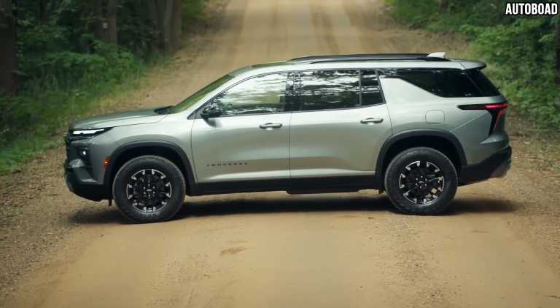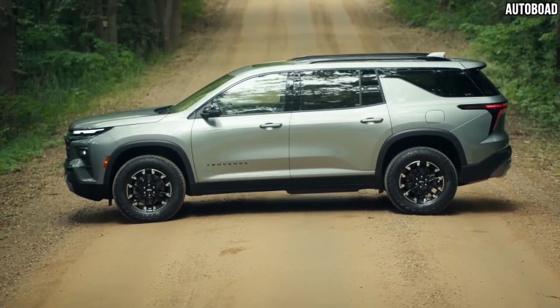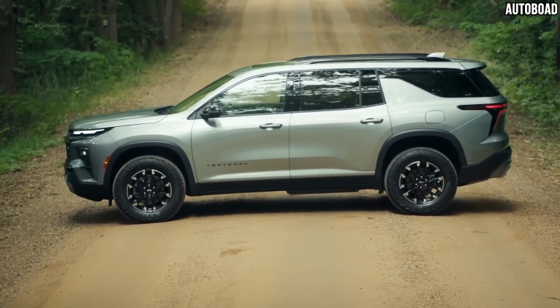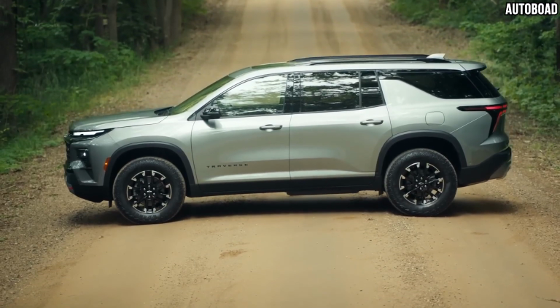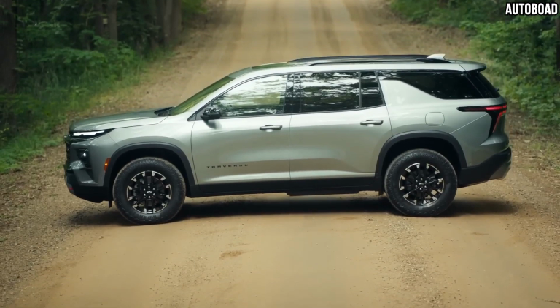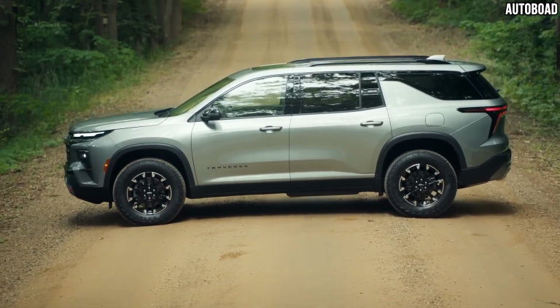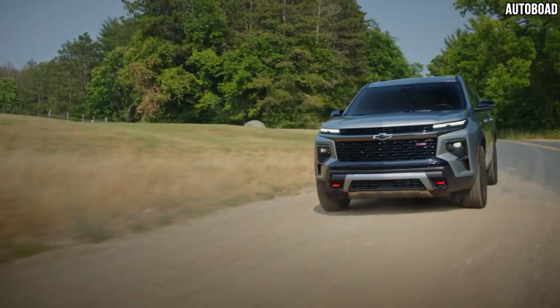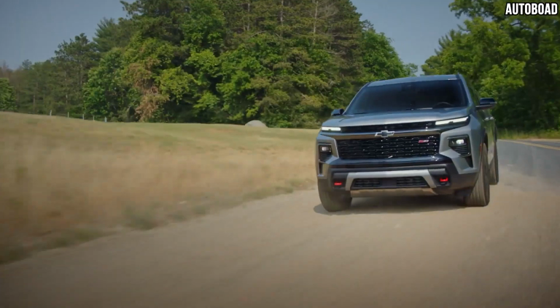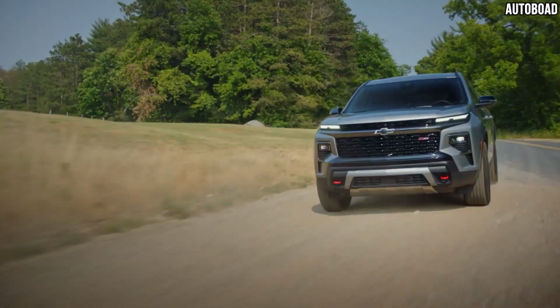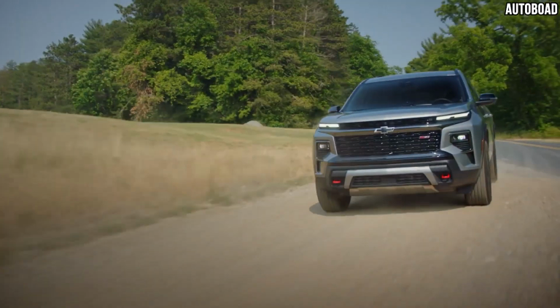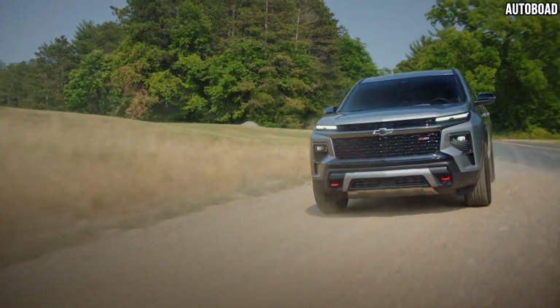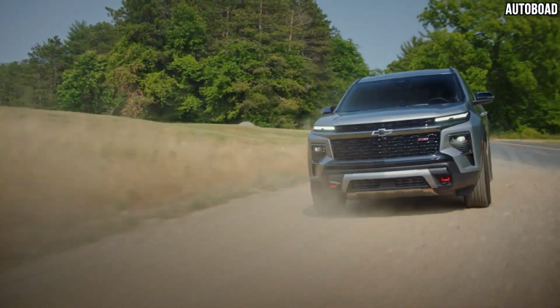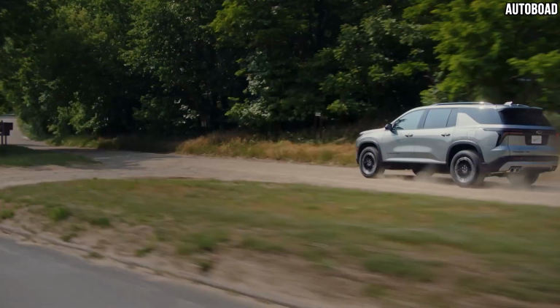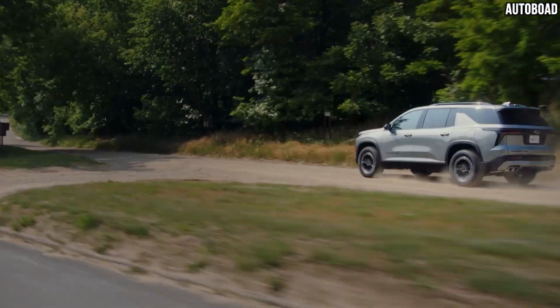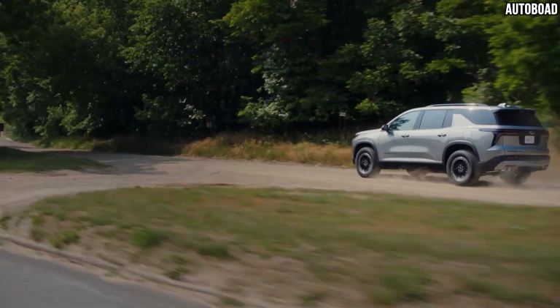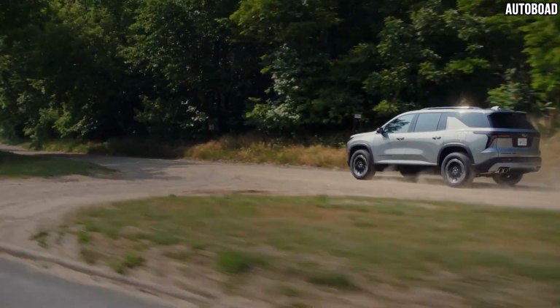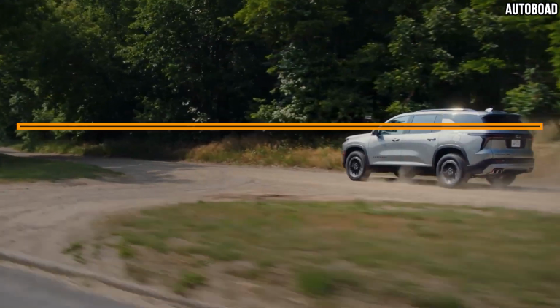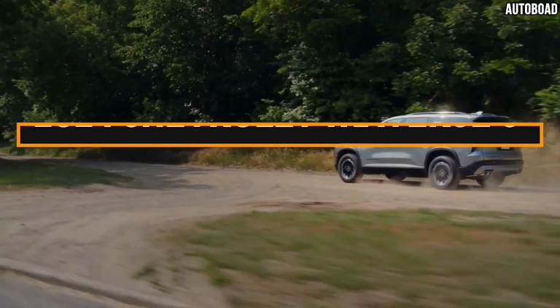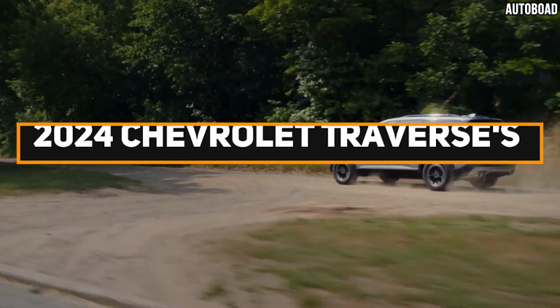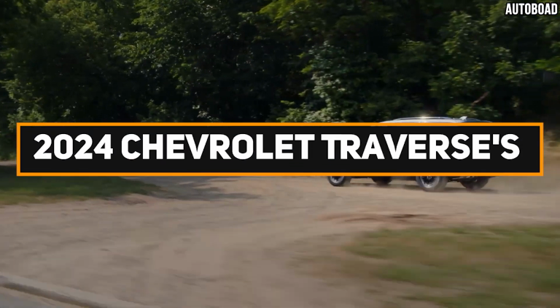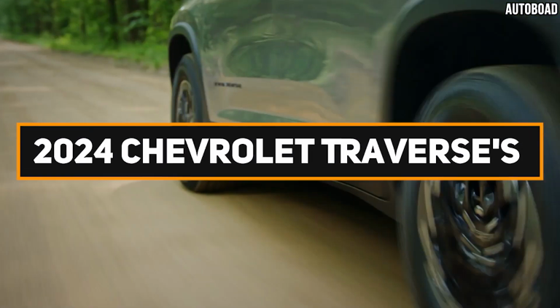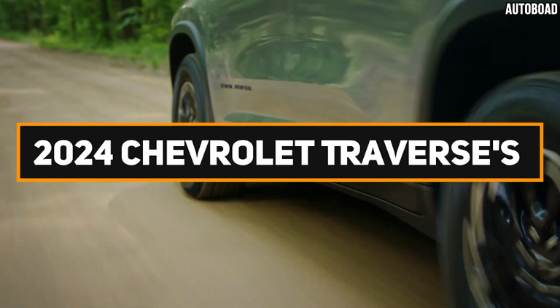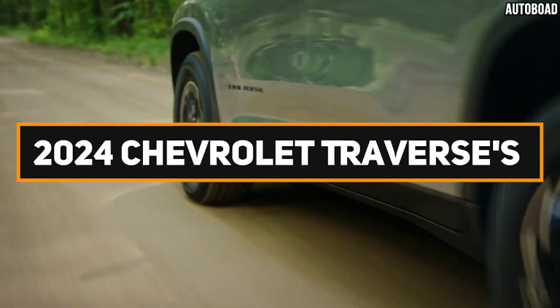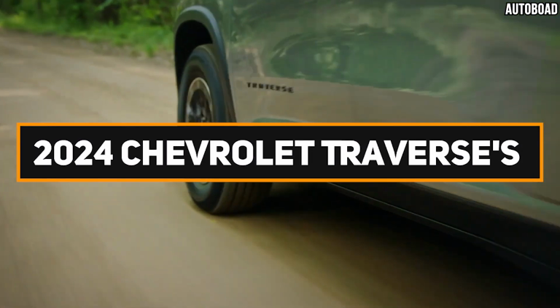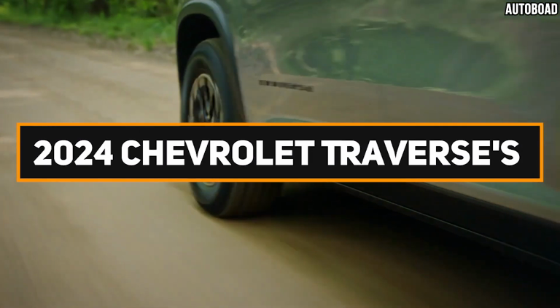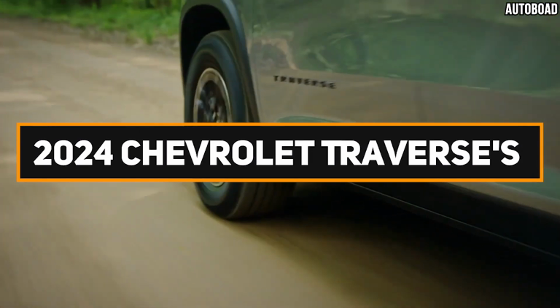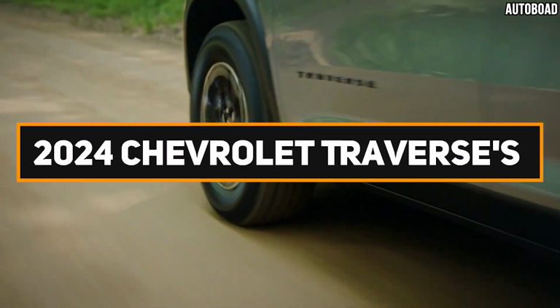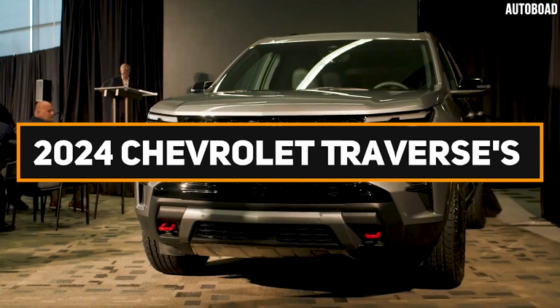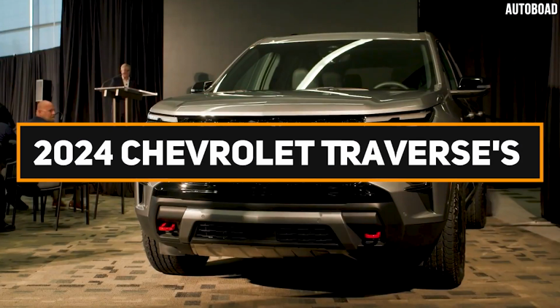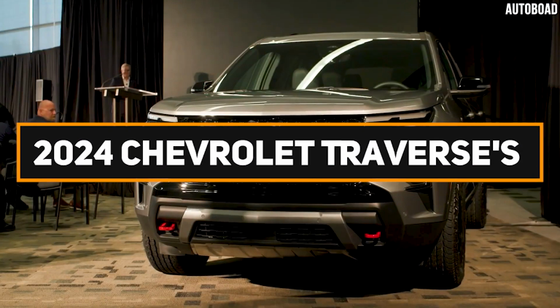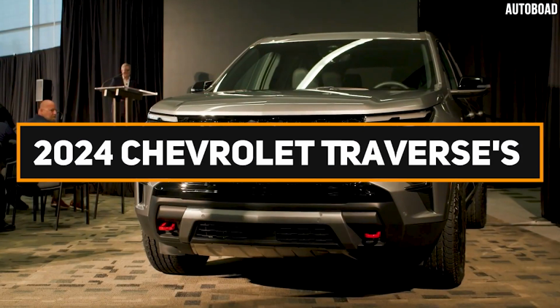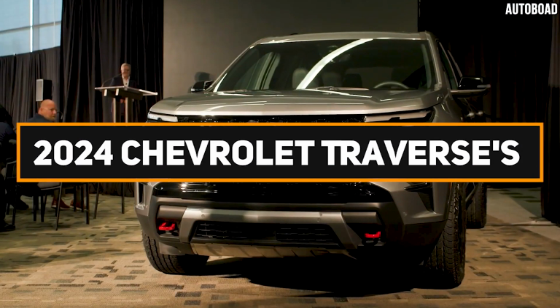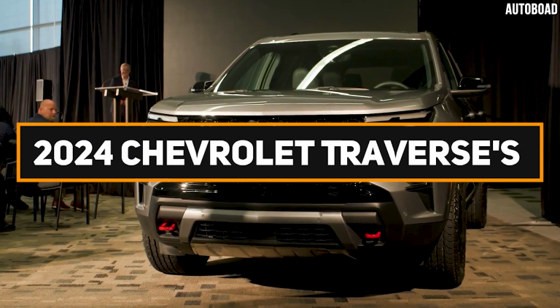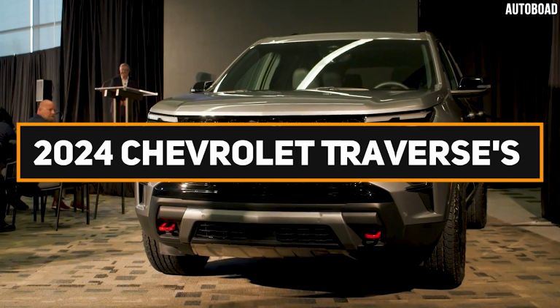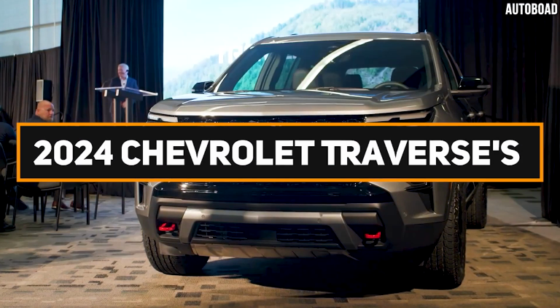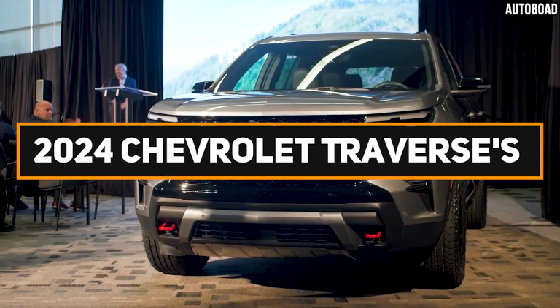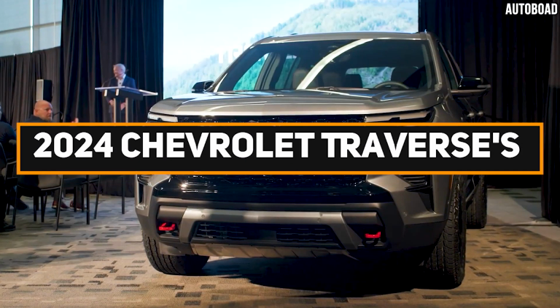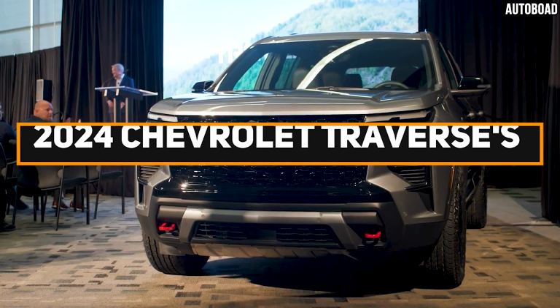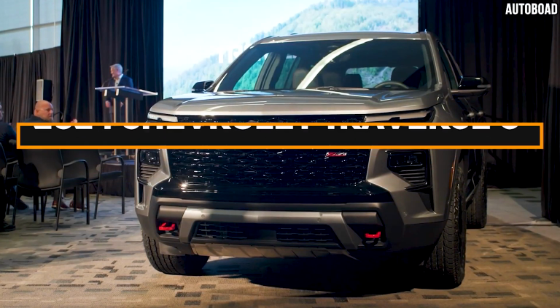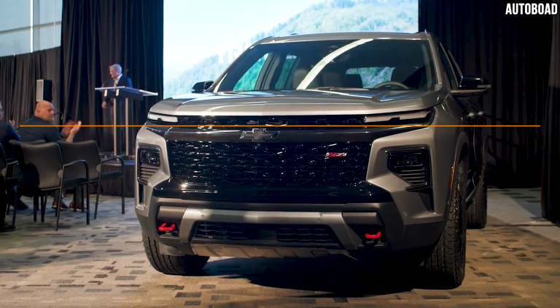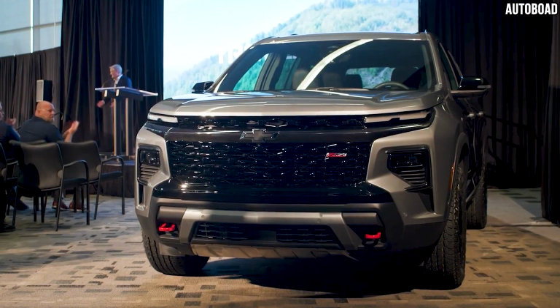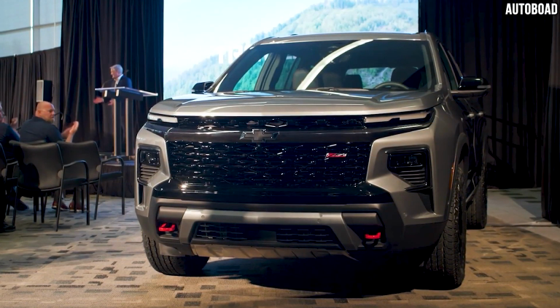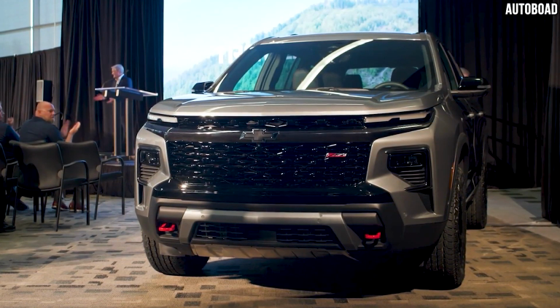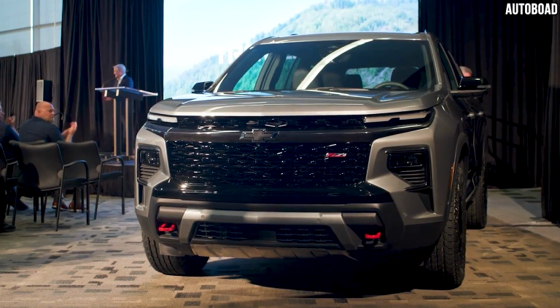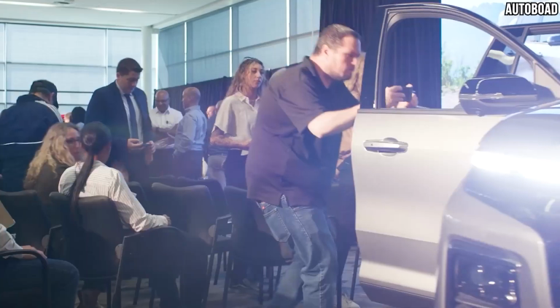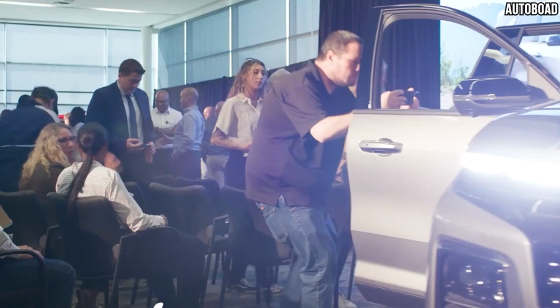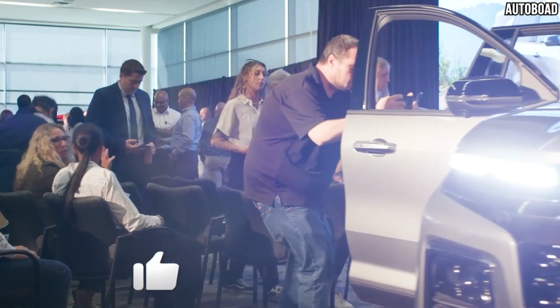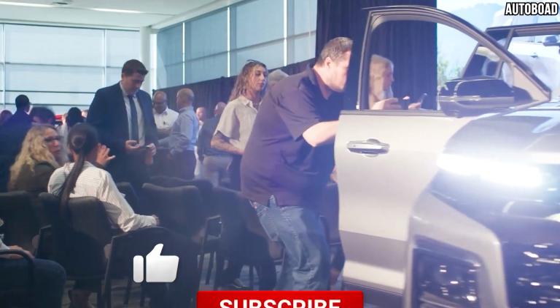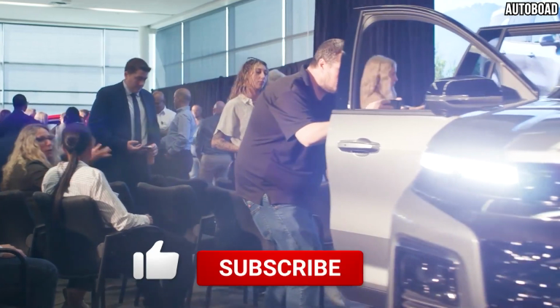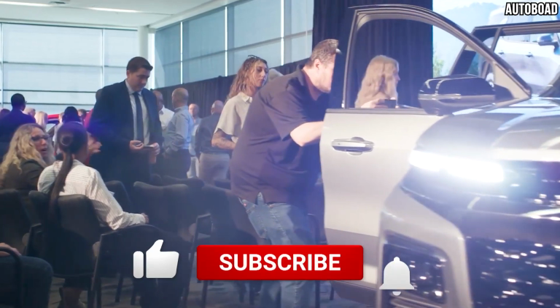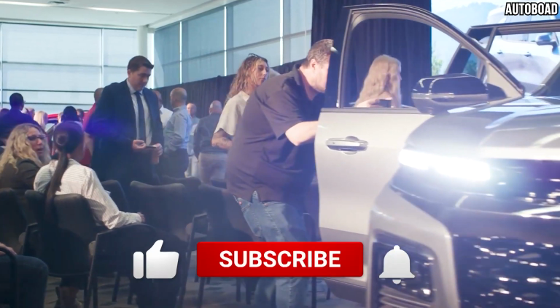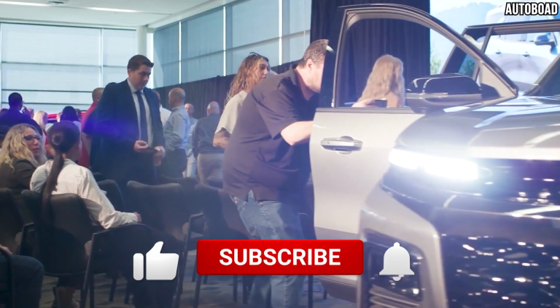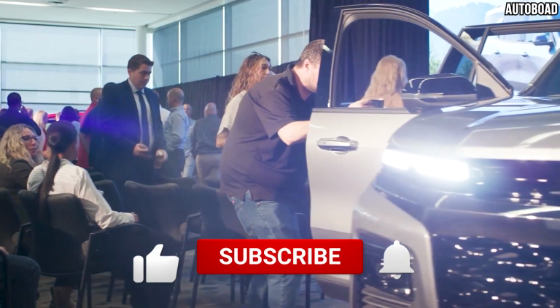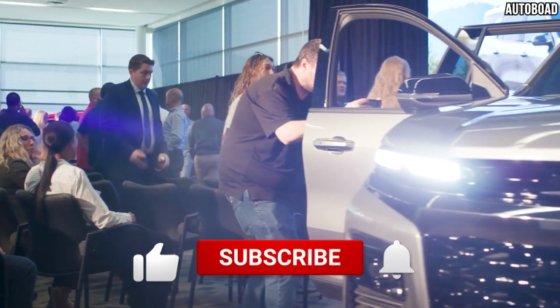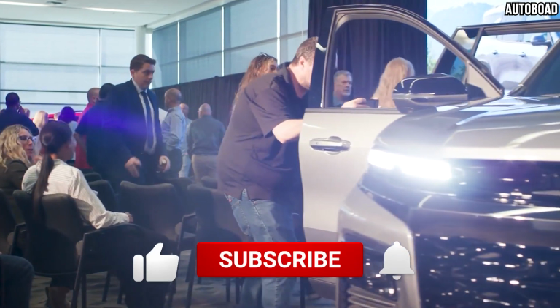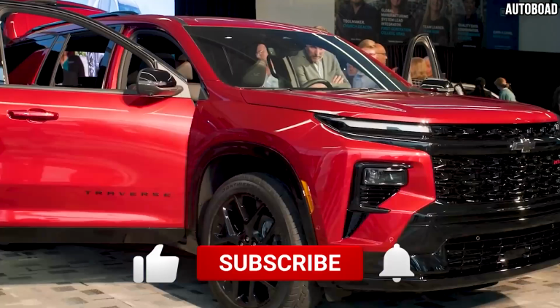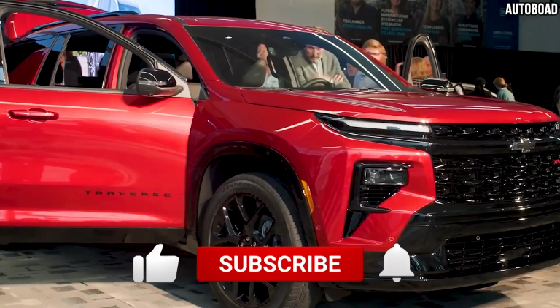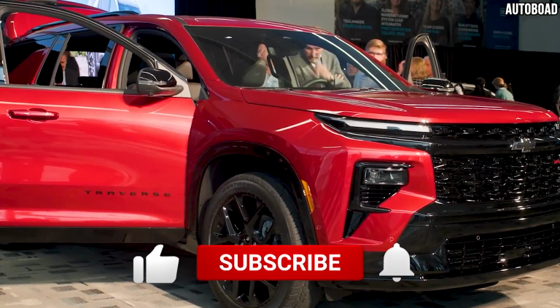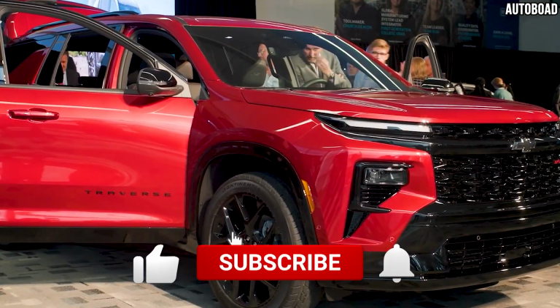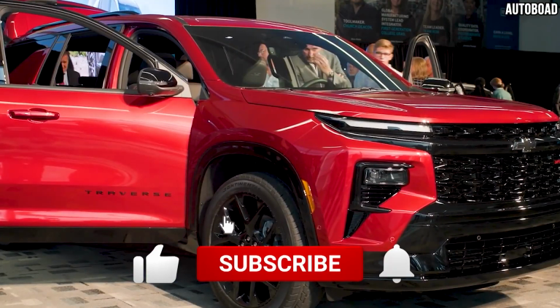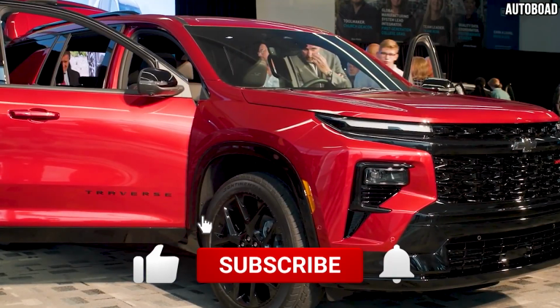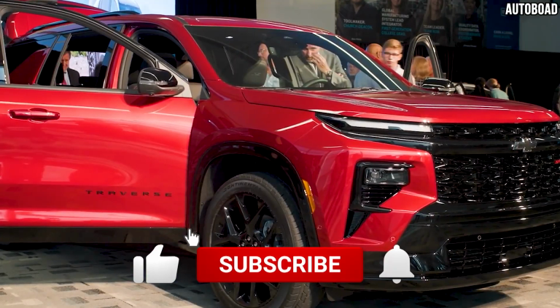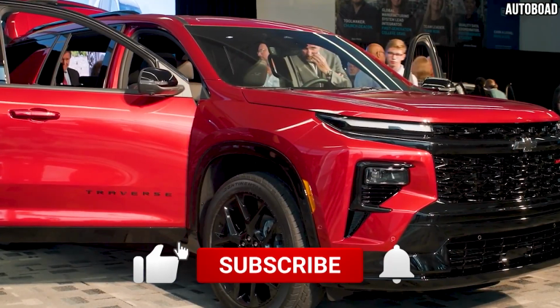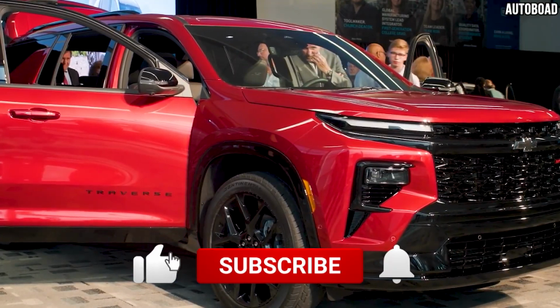In this video, we'll see the 2024 Chevrolet Traverse's impressive features and innovations.